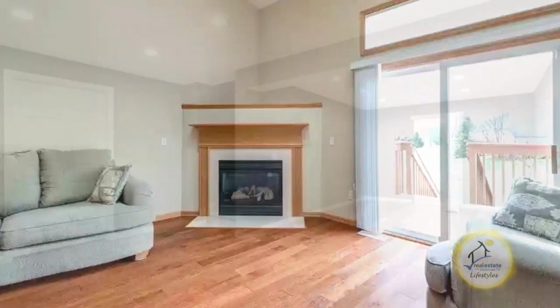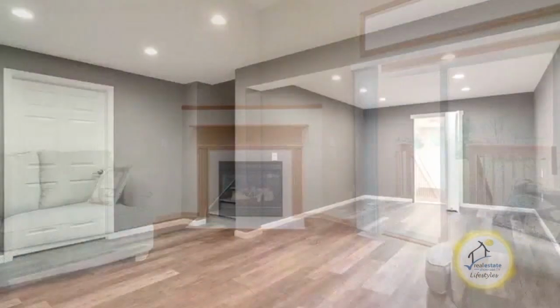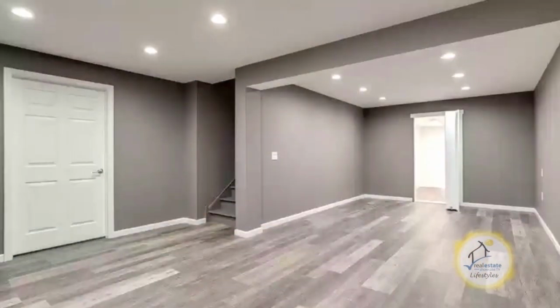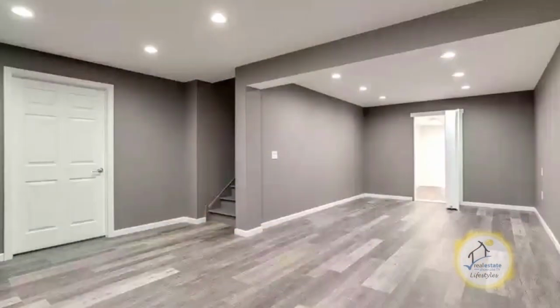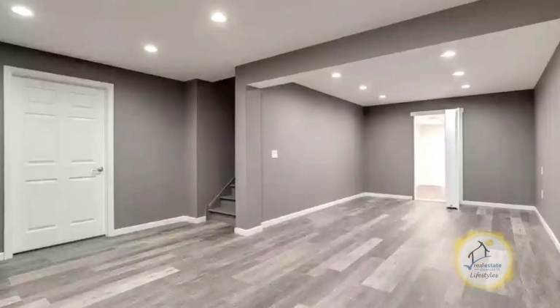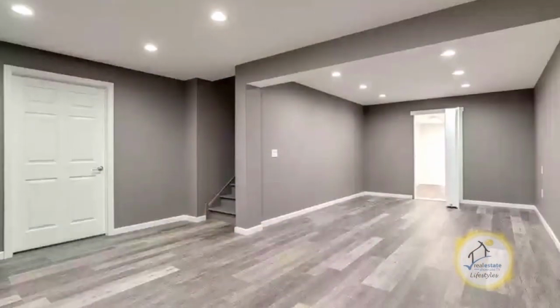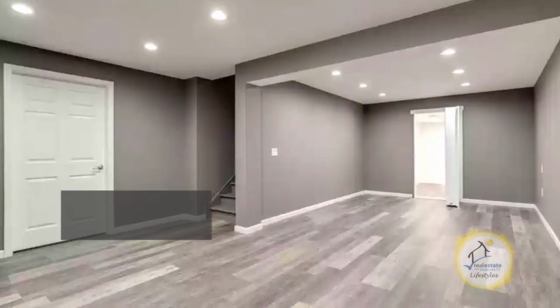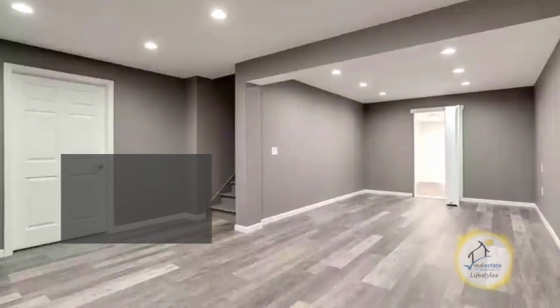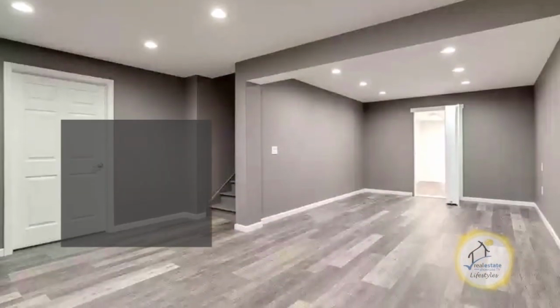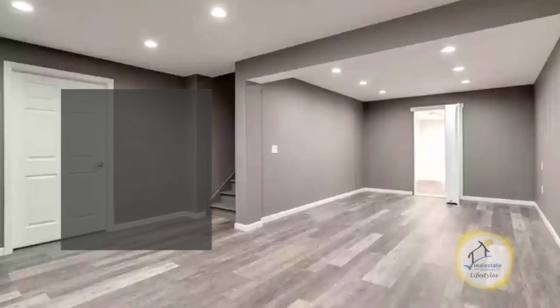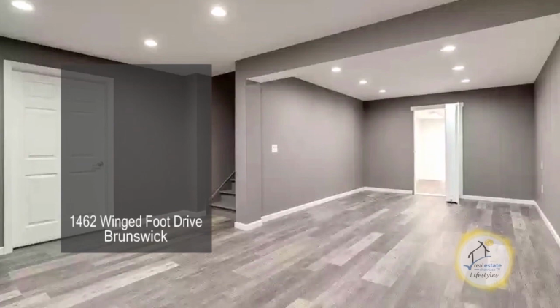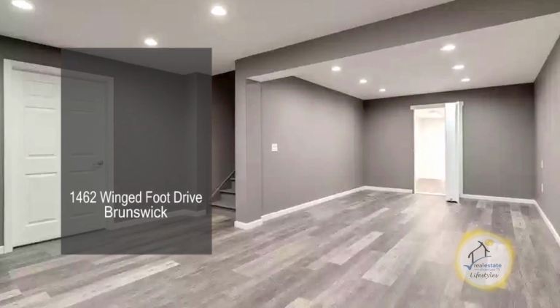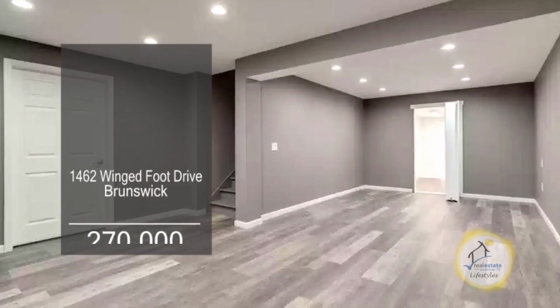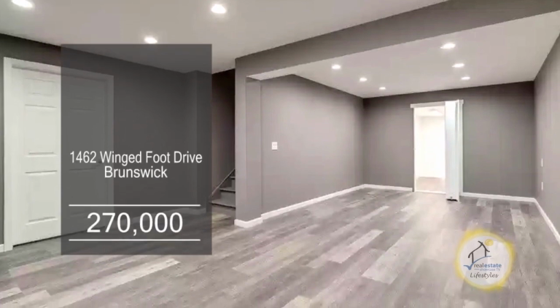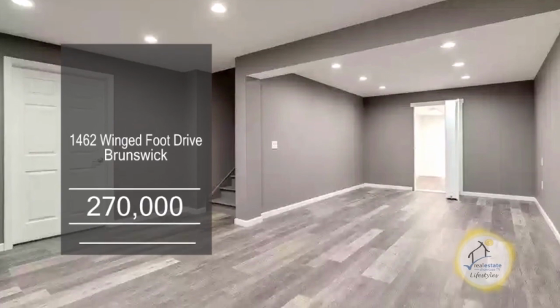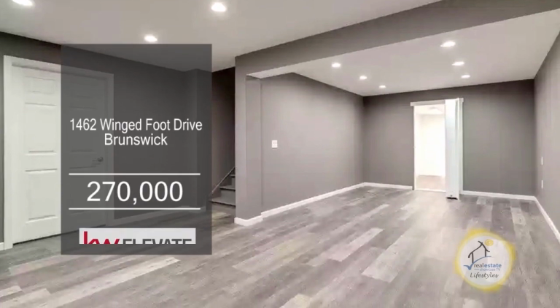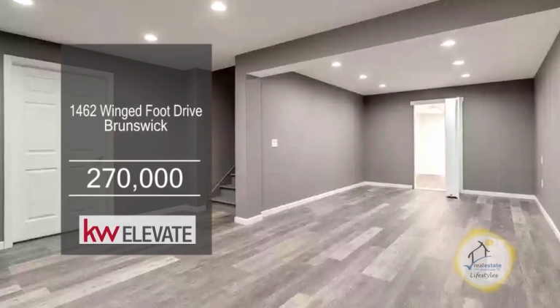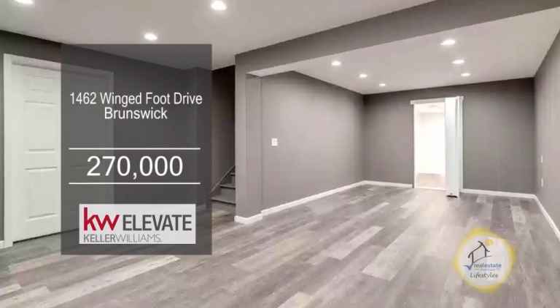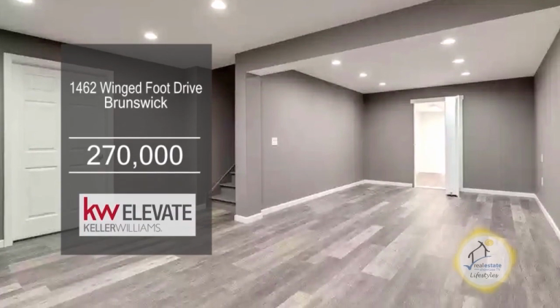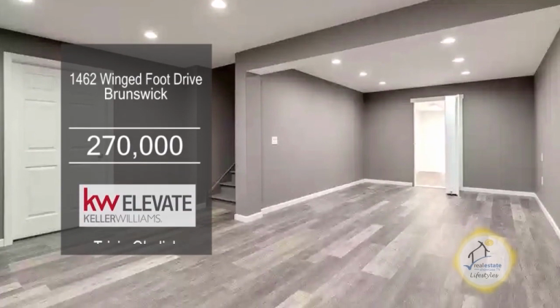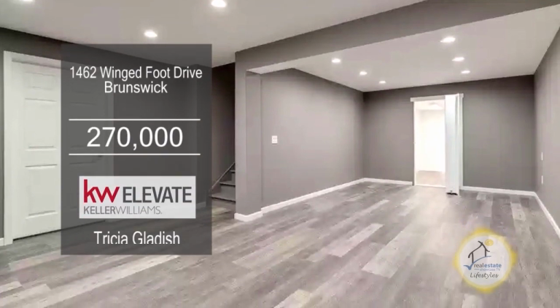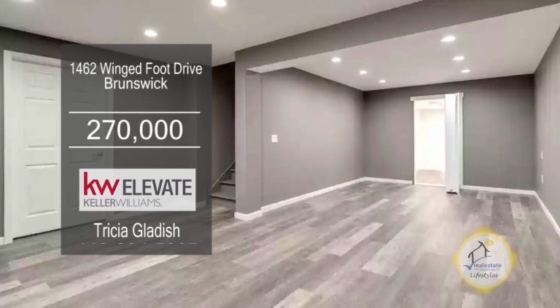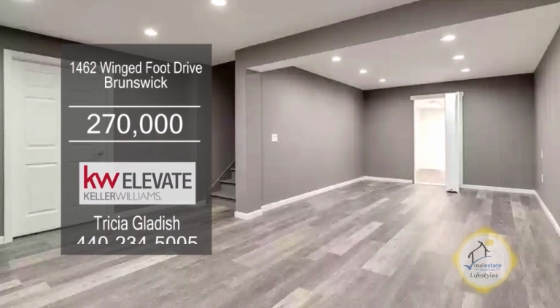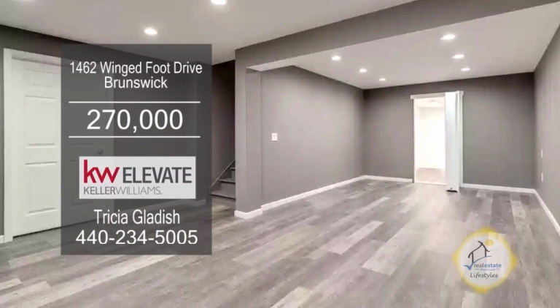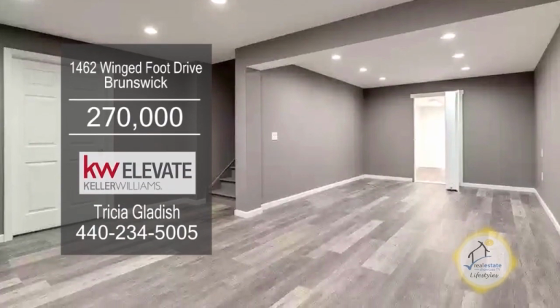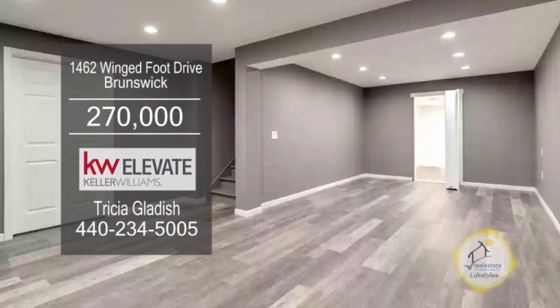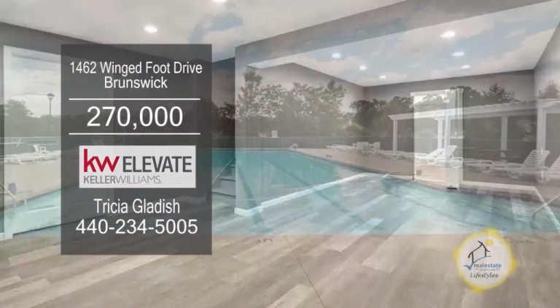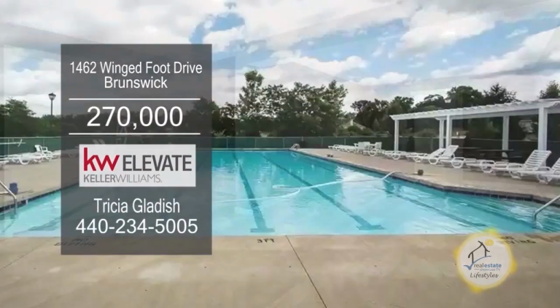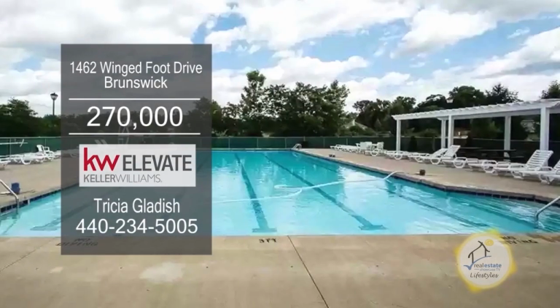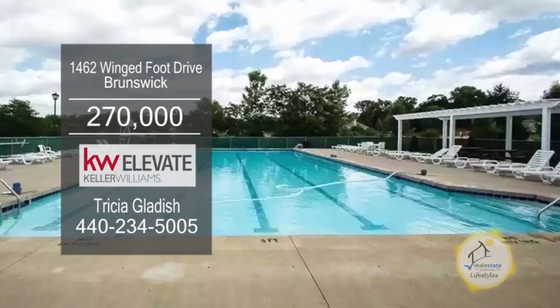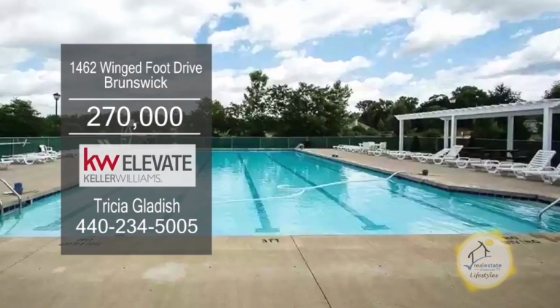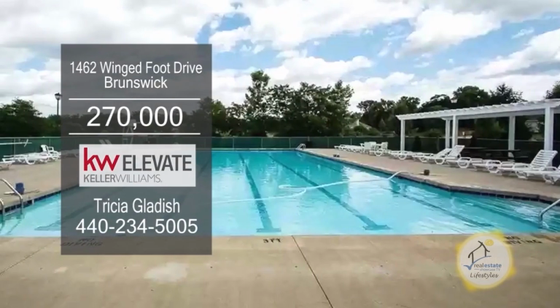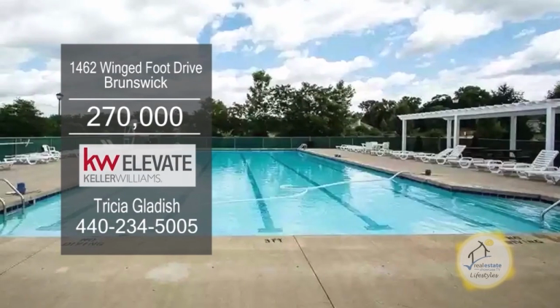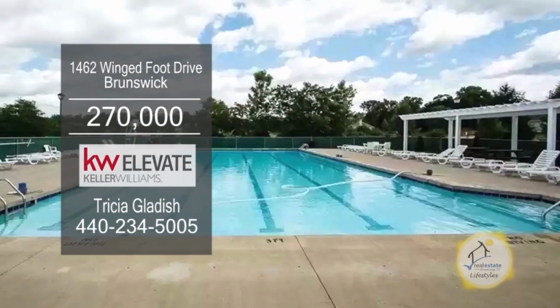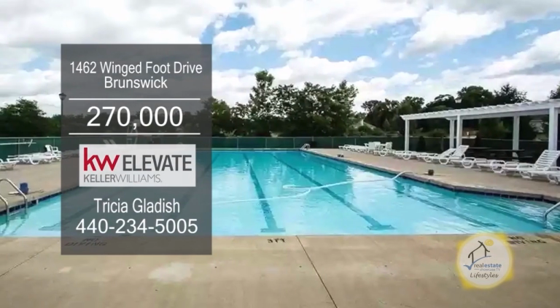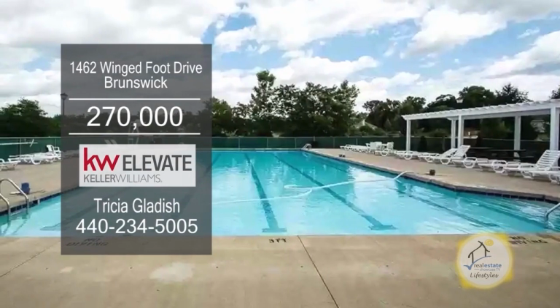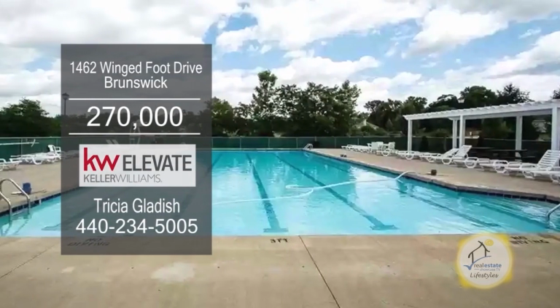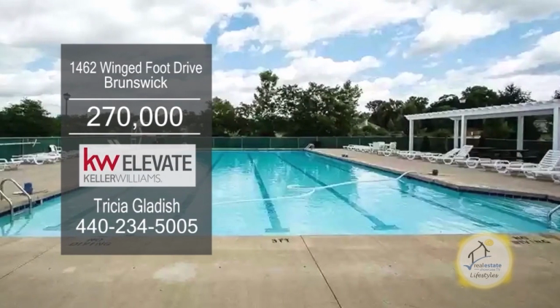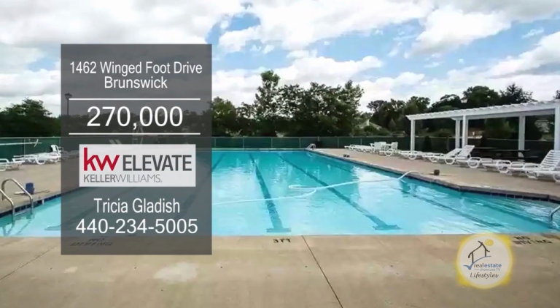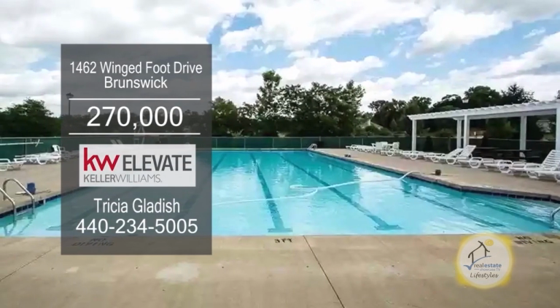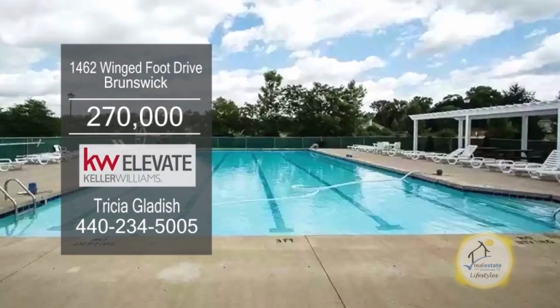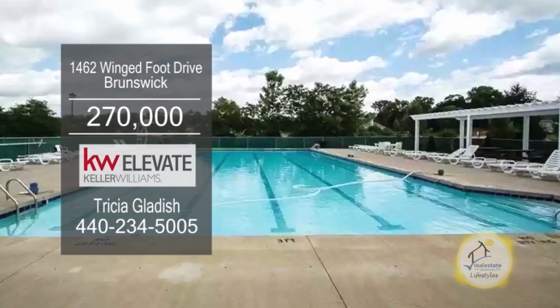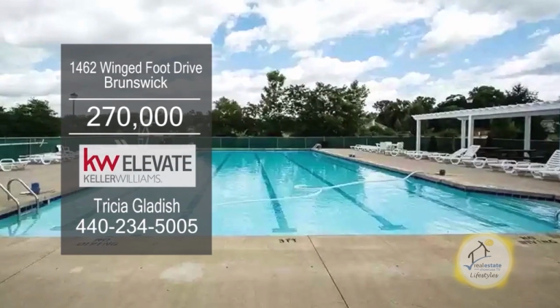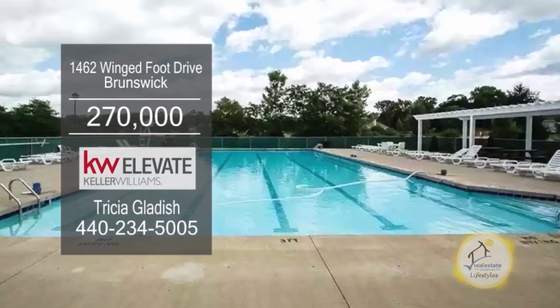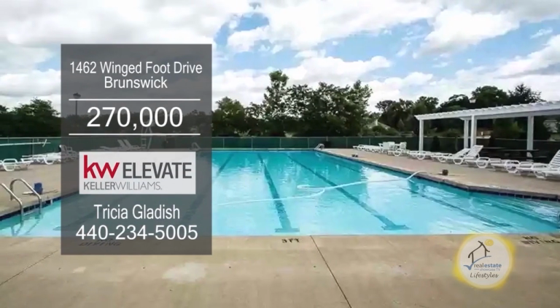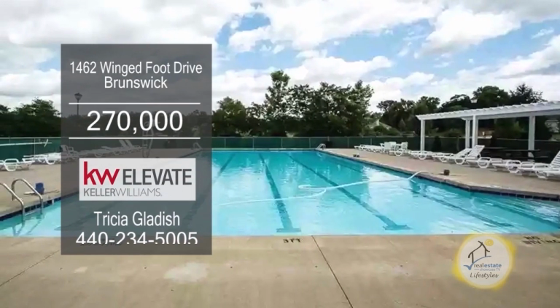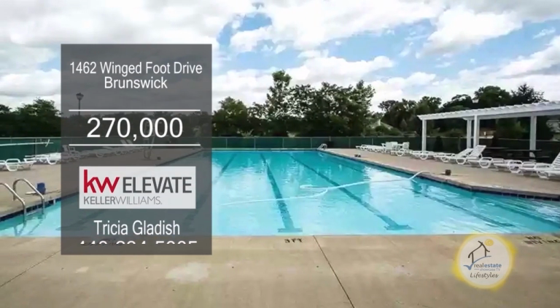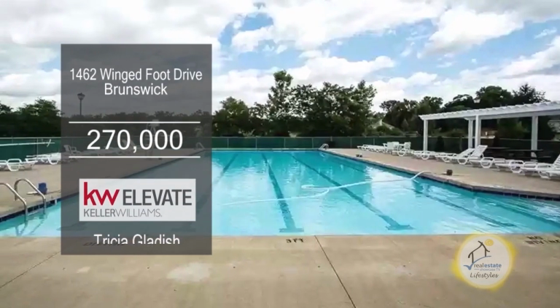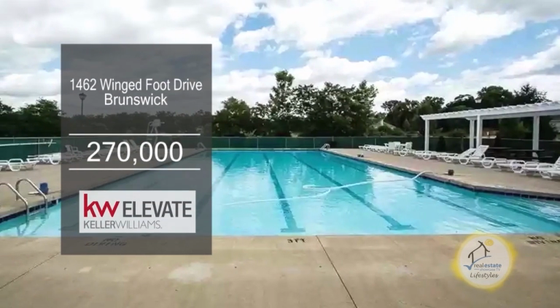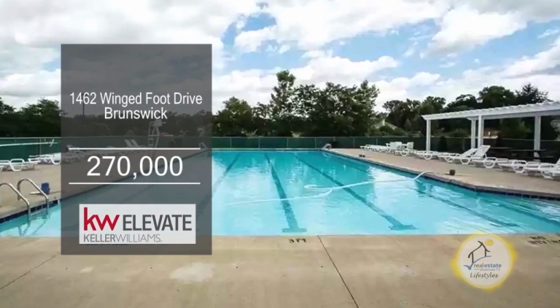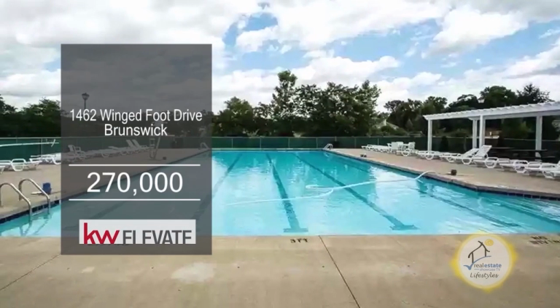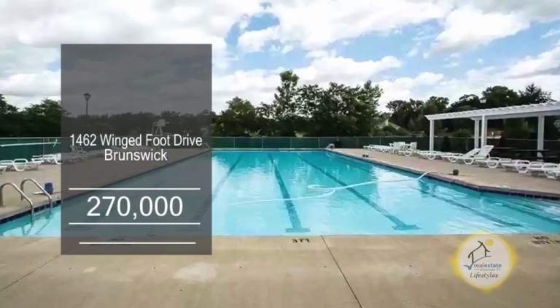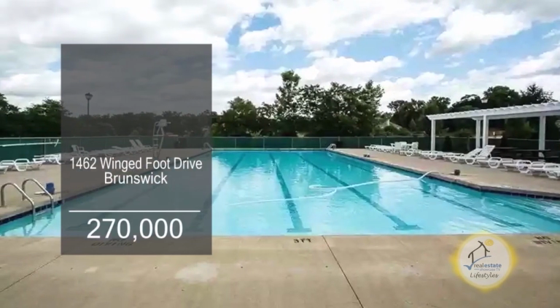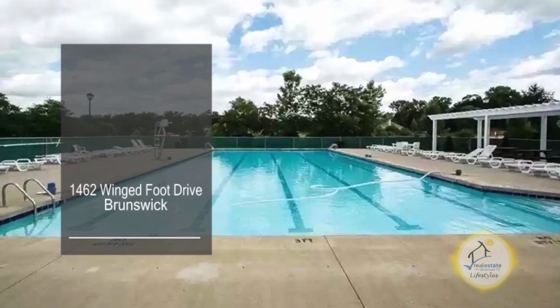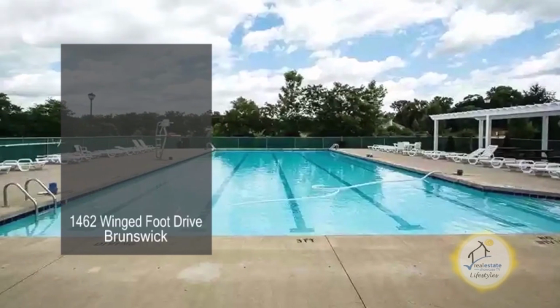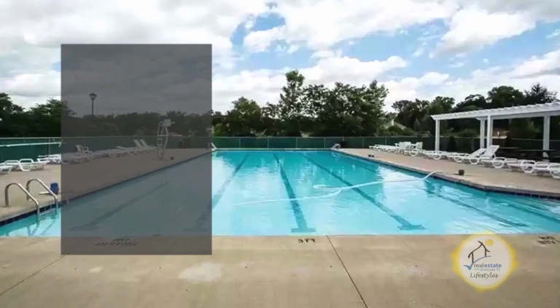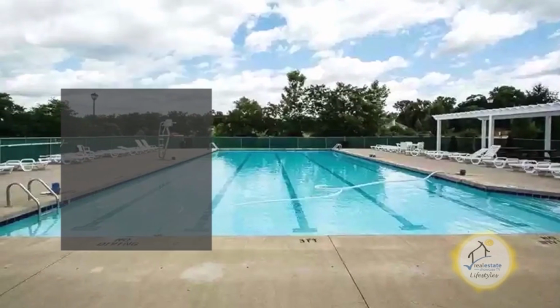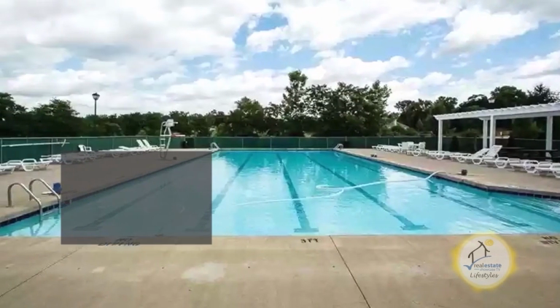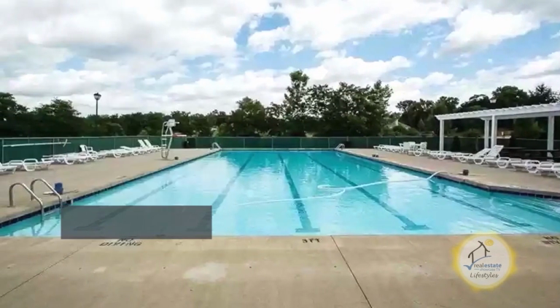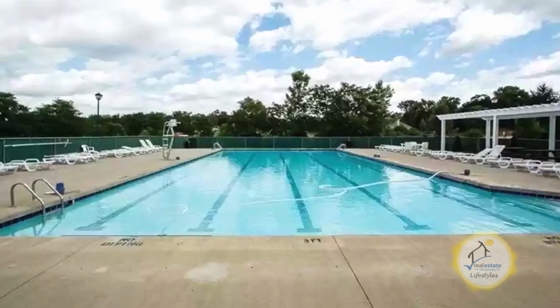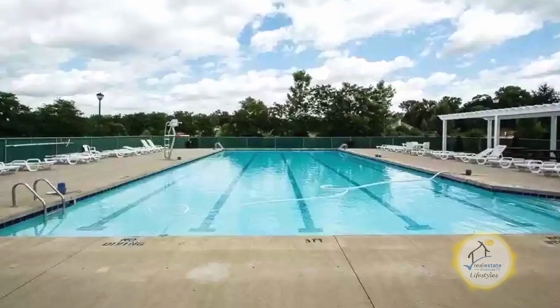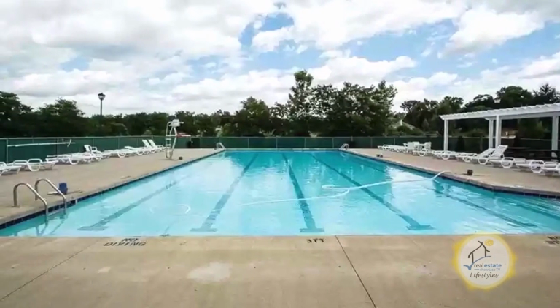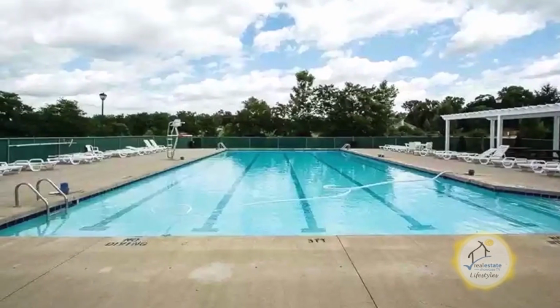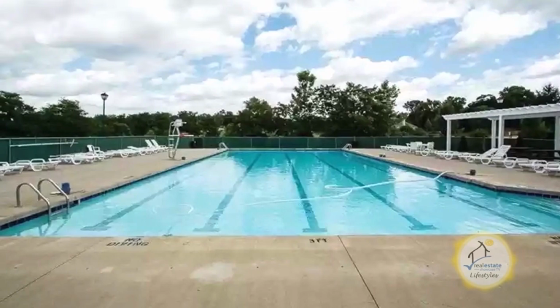The full basement is recently finished. The community amenities include a pool, clubhouse and more.